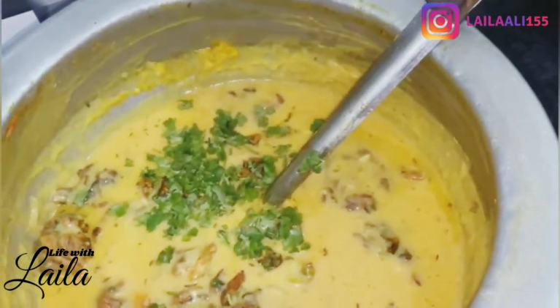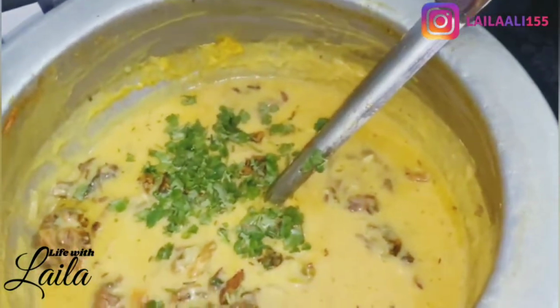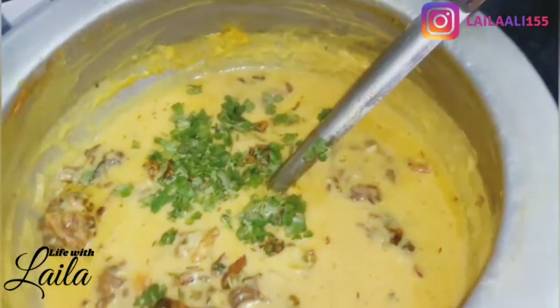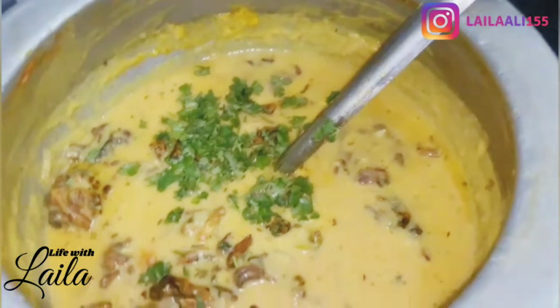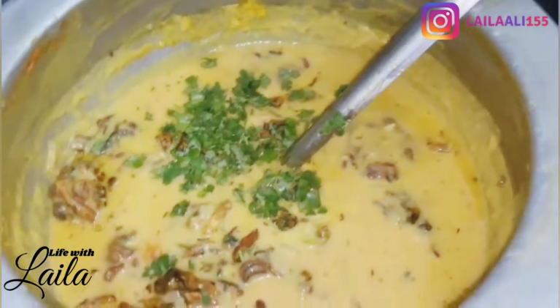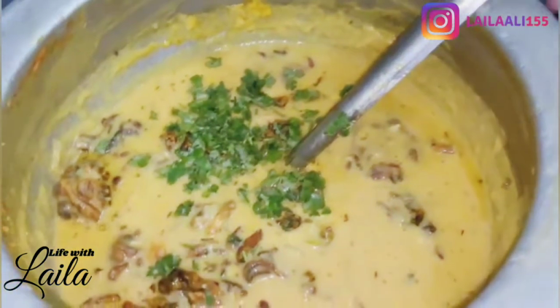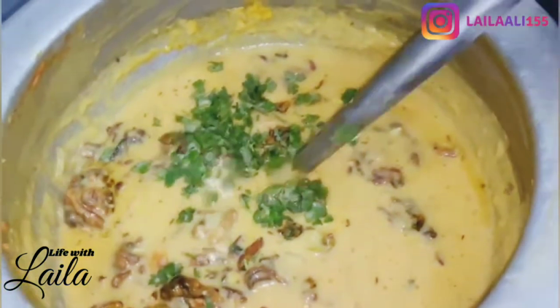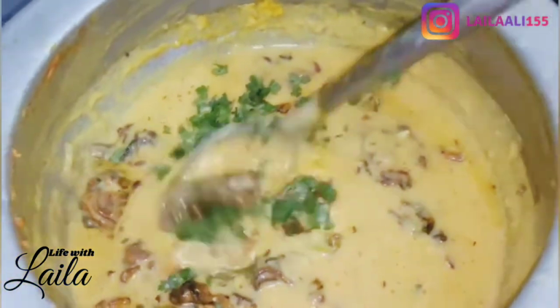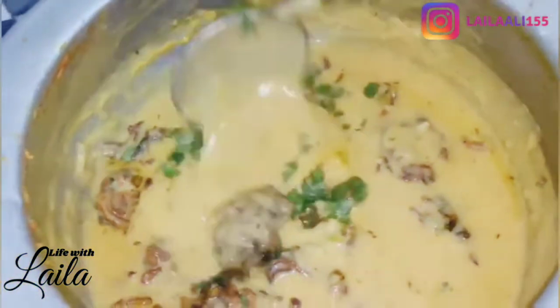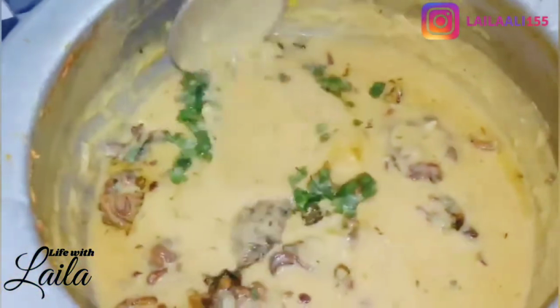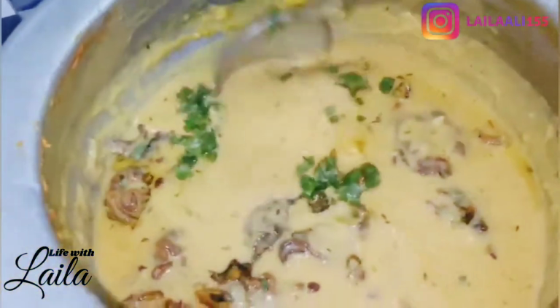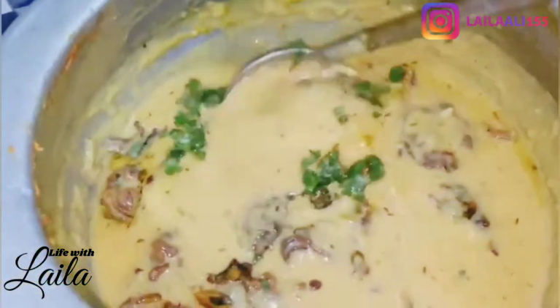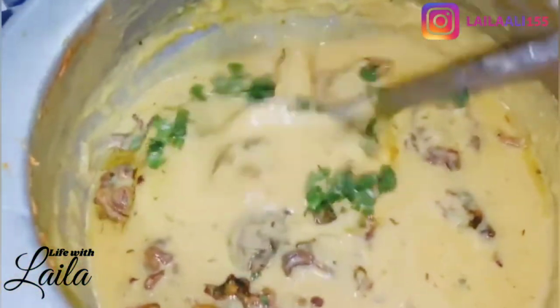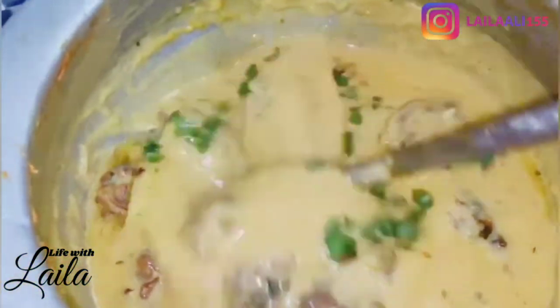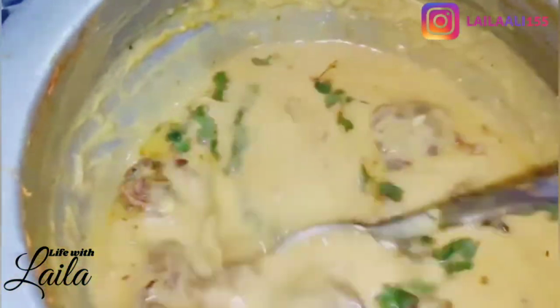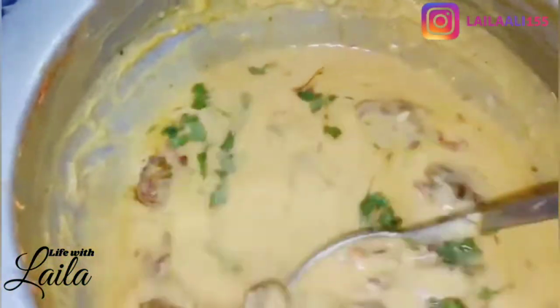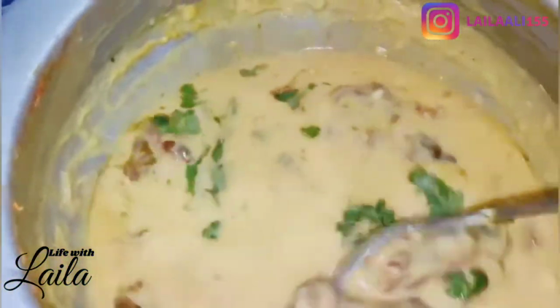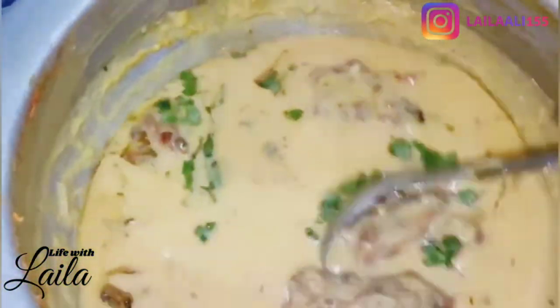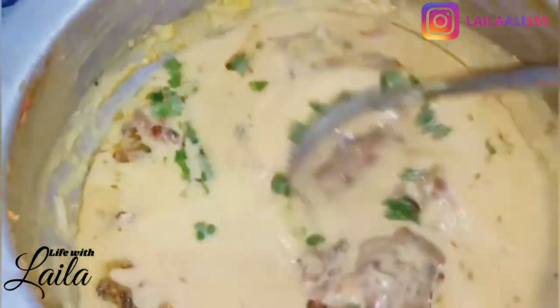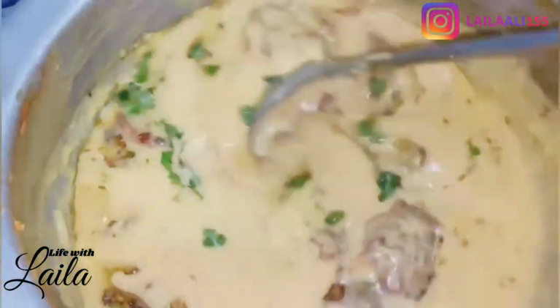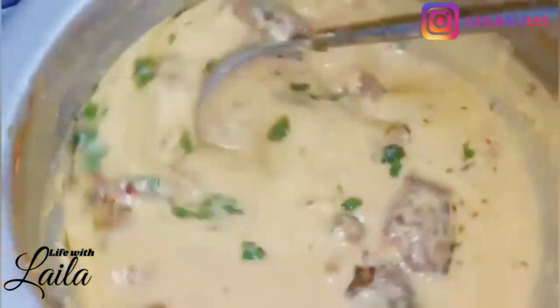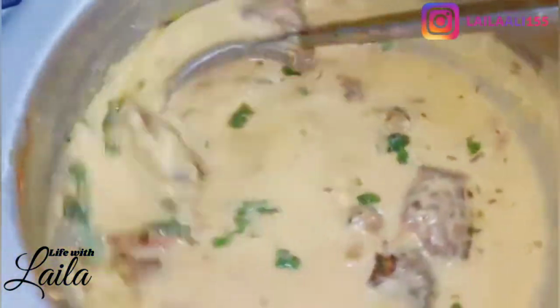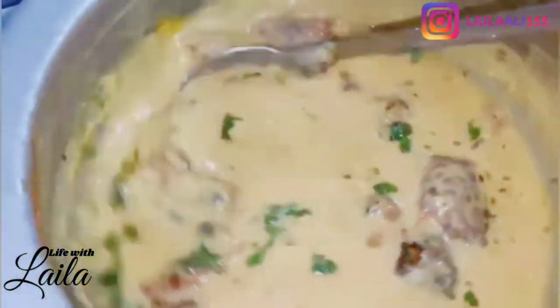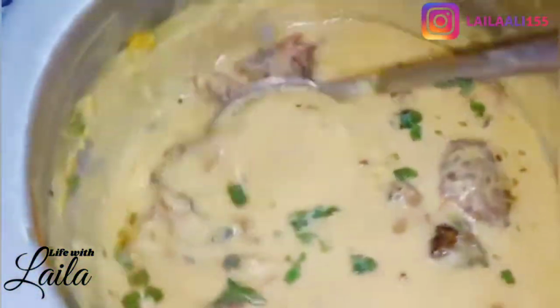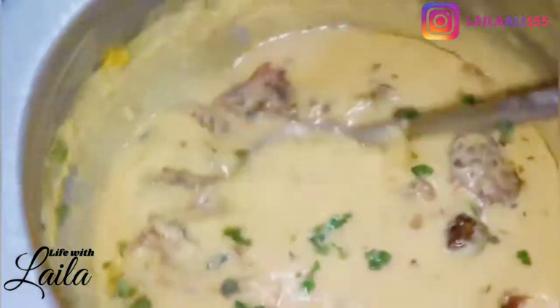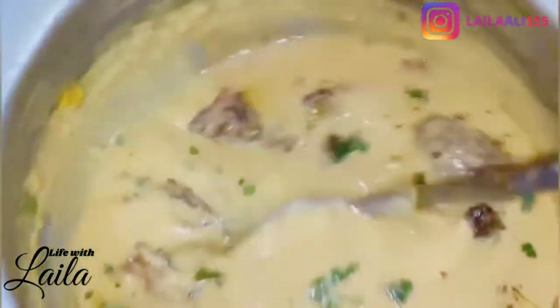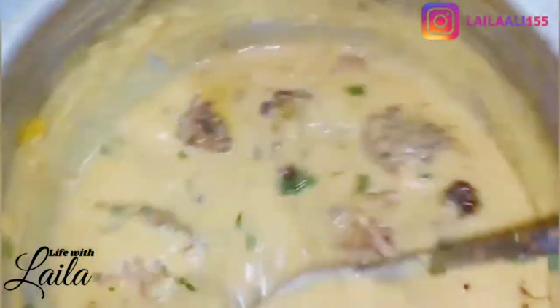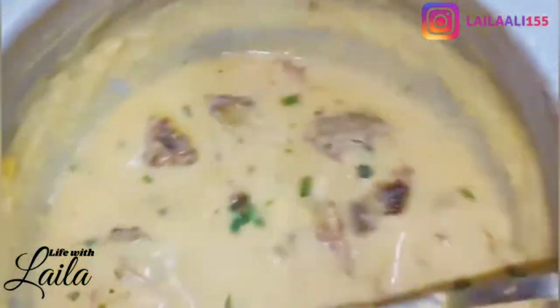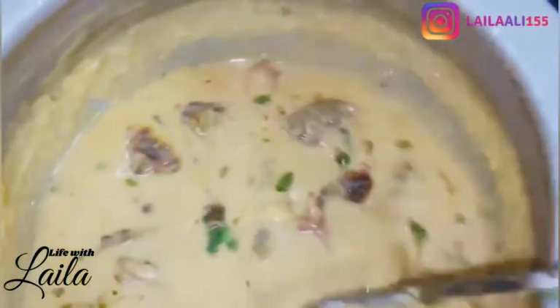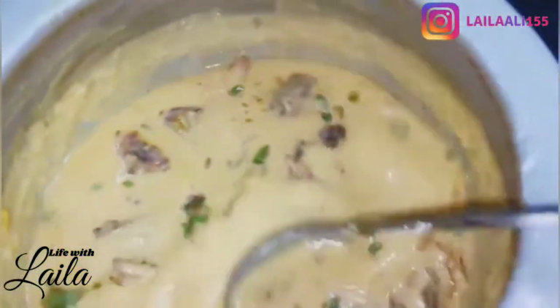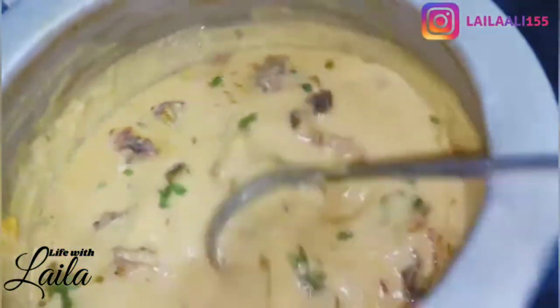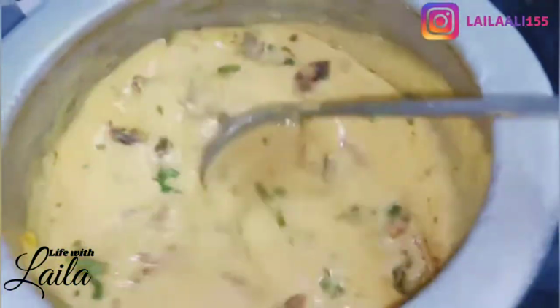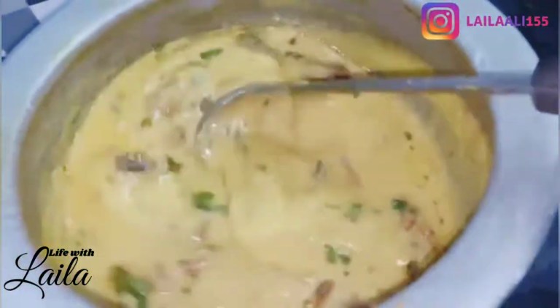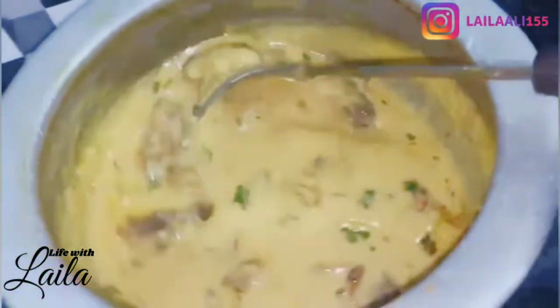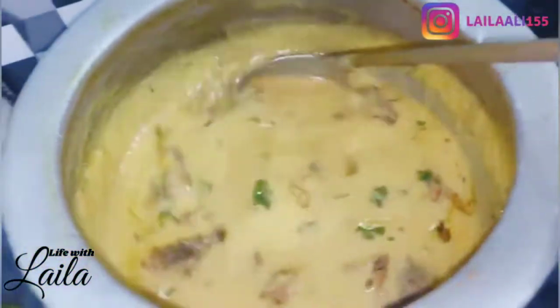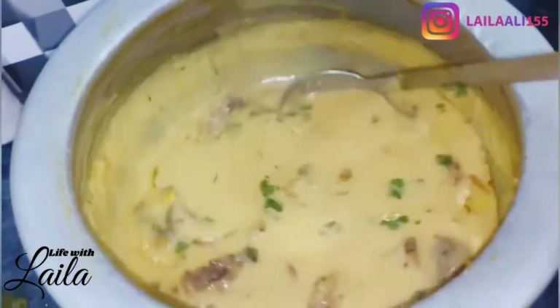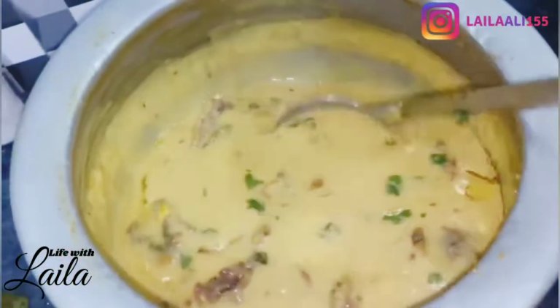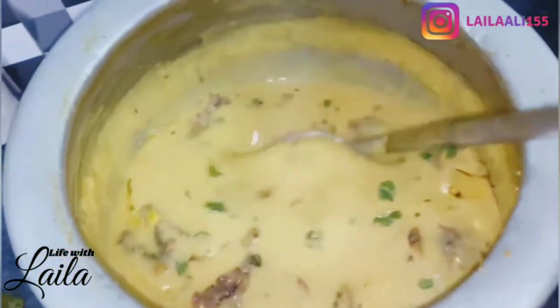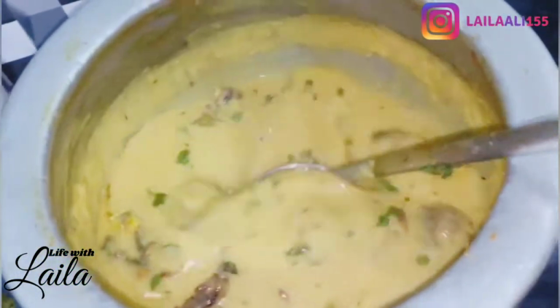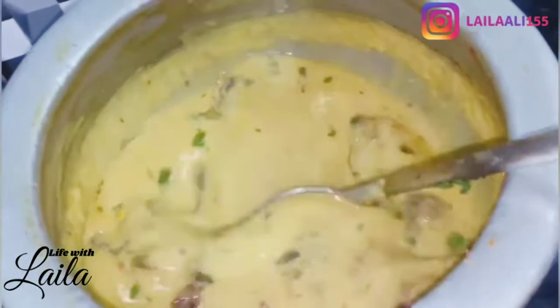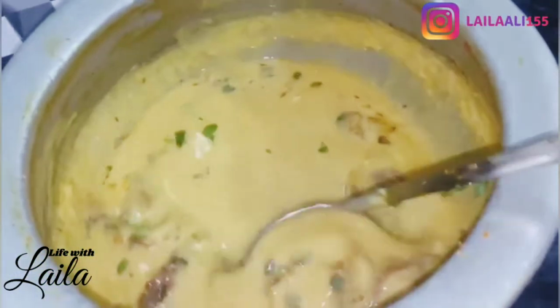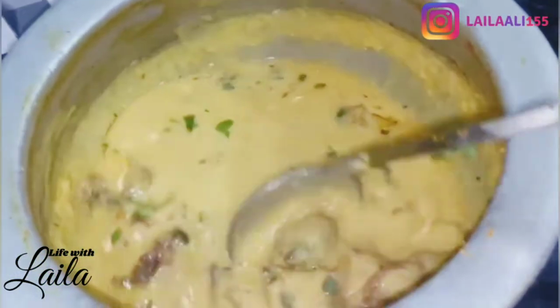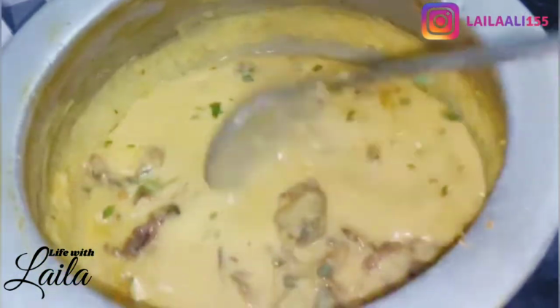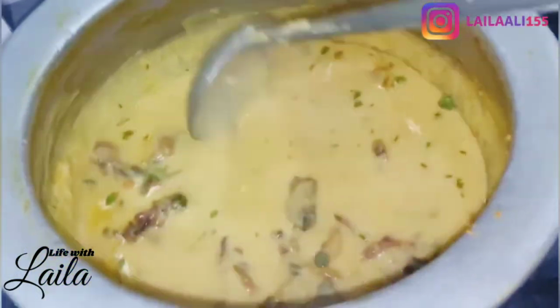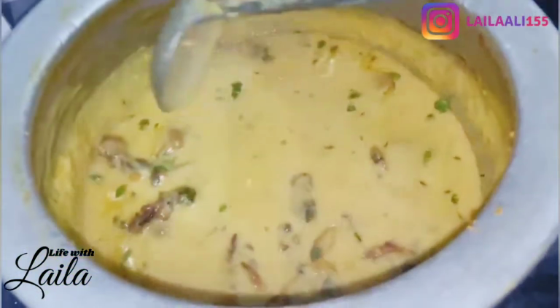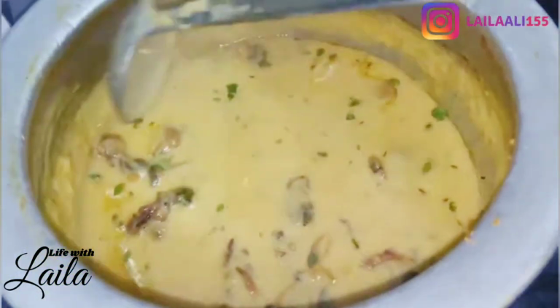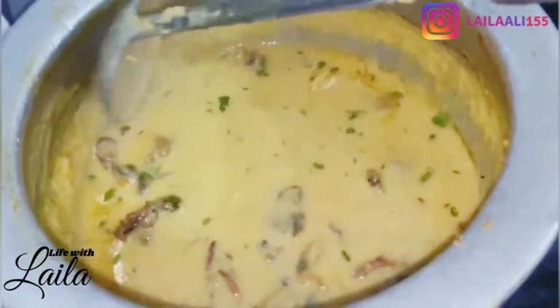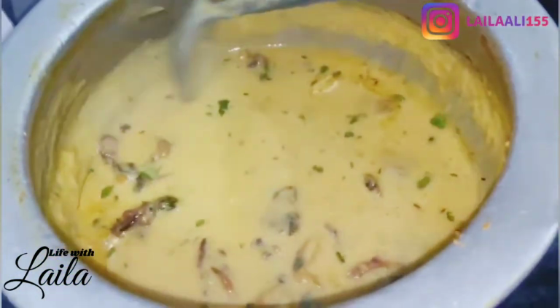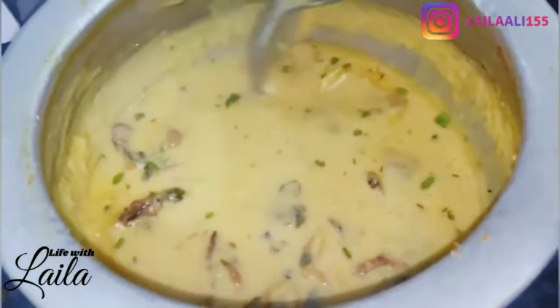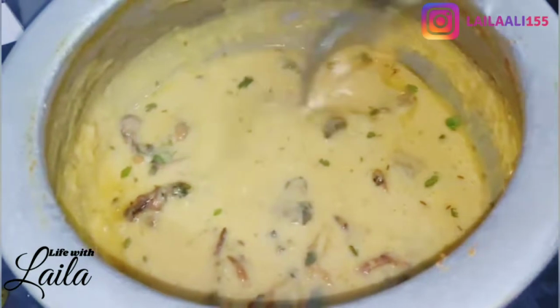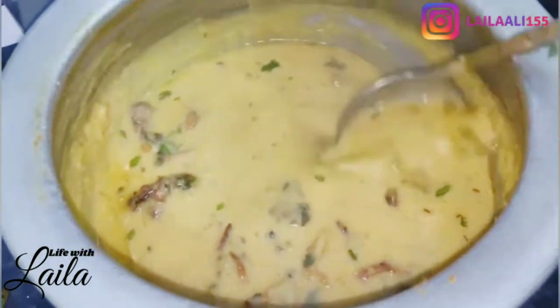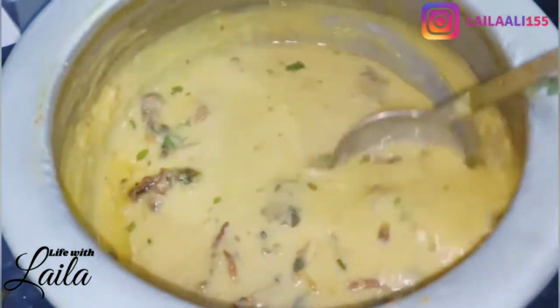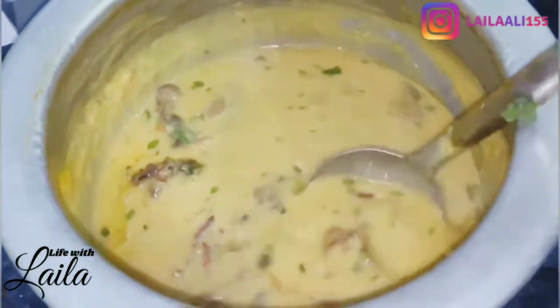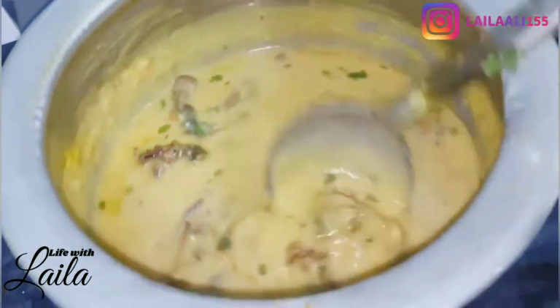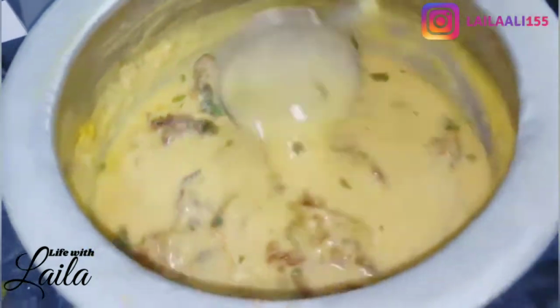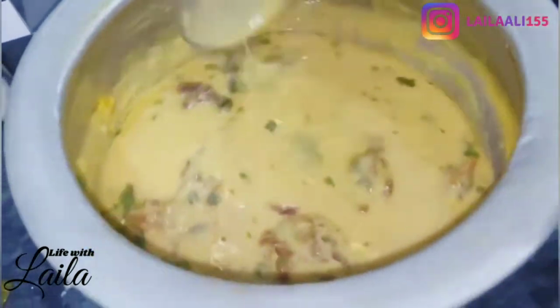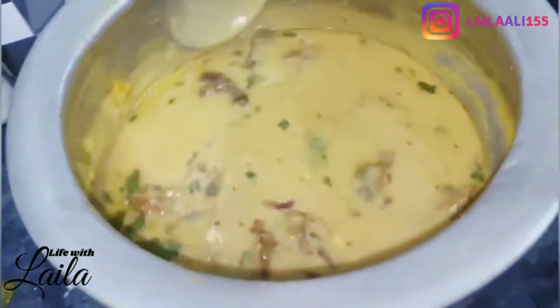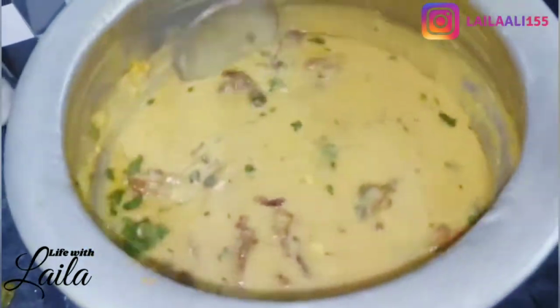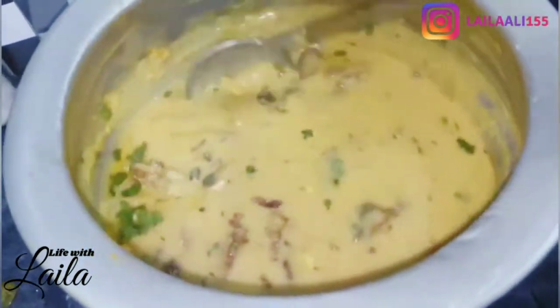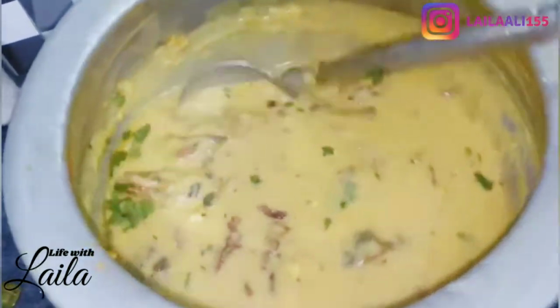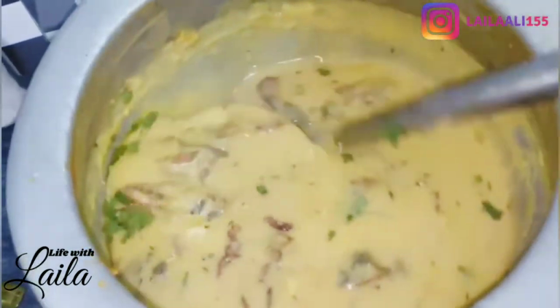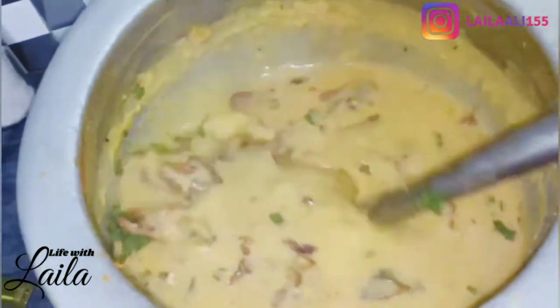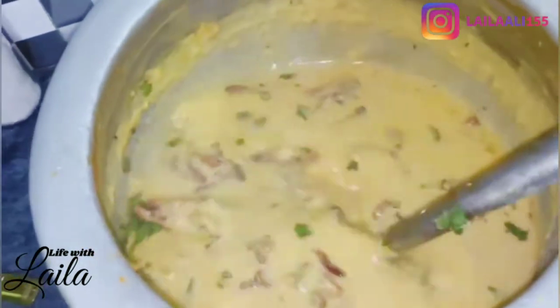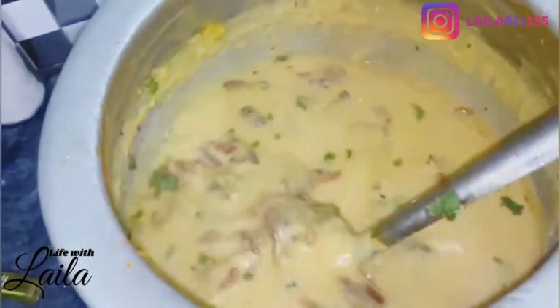The pakoras in the kadi turned out very nice. They were a little less in quantity but the taste was very good.